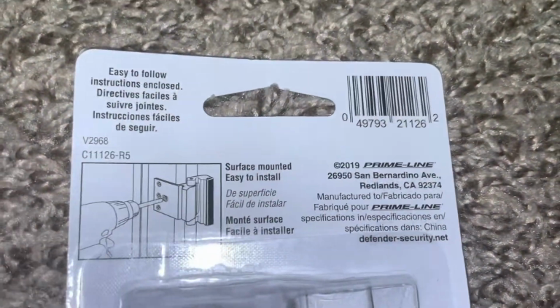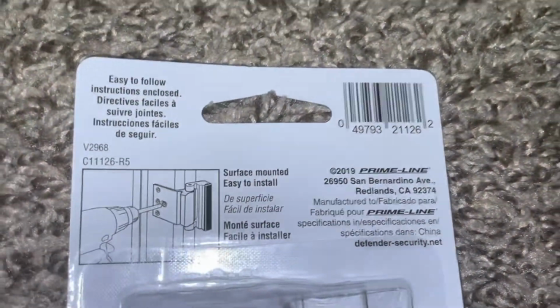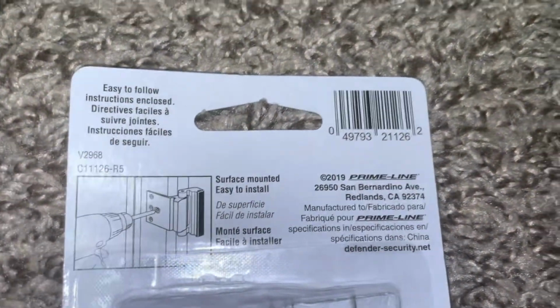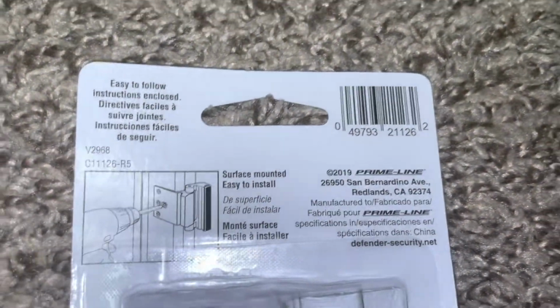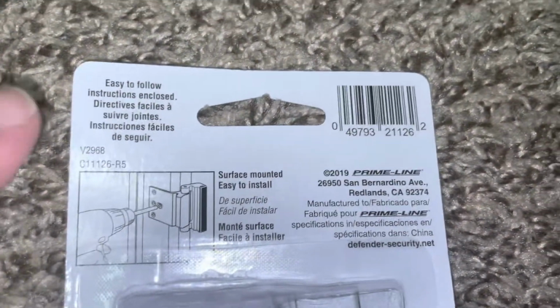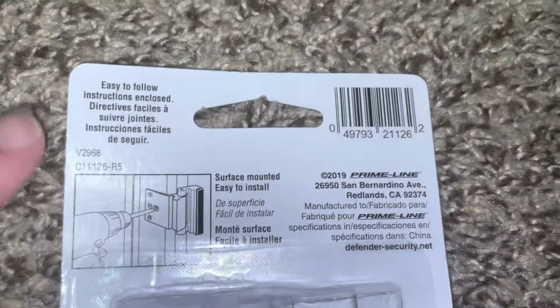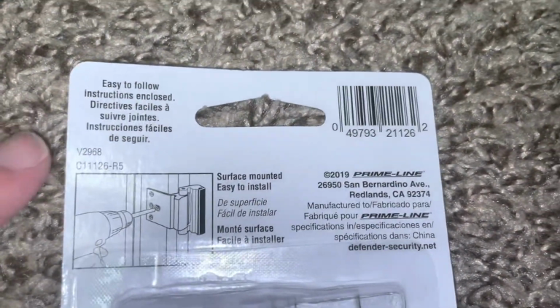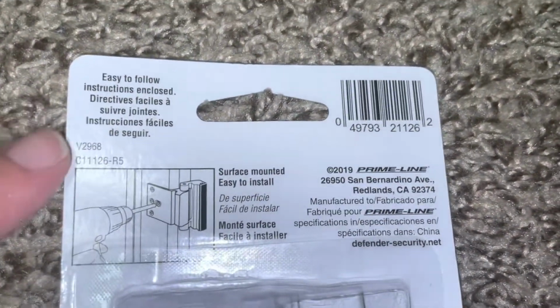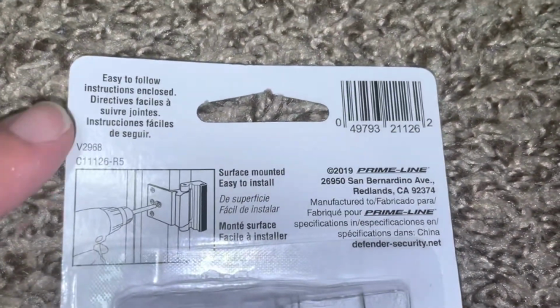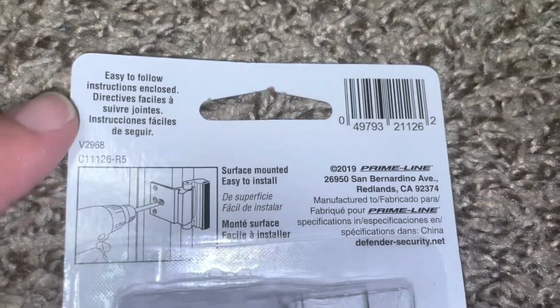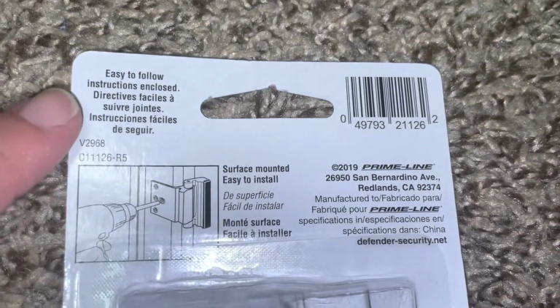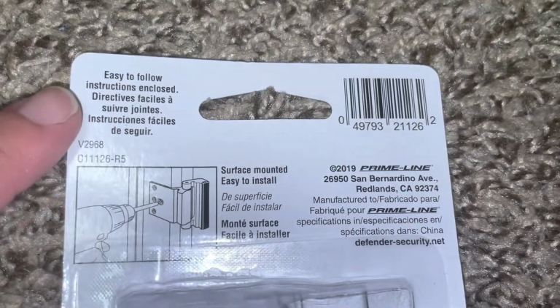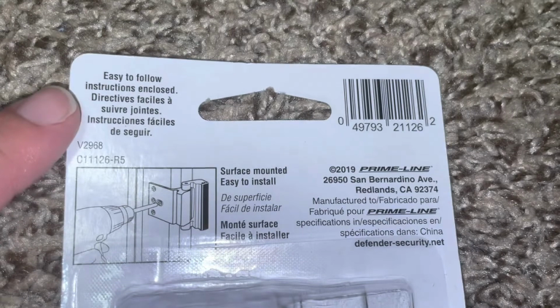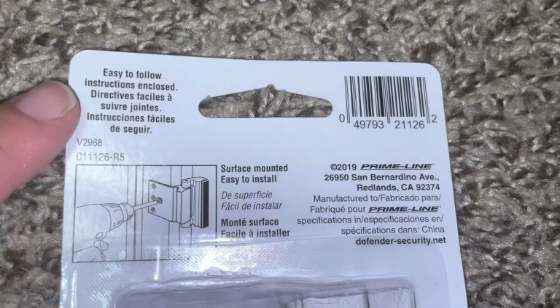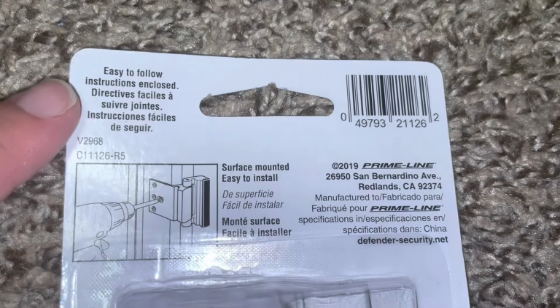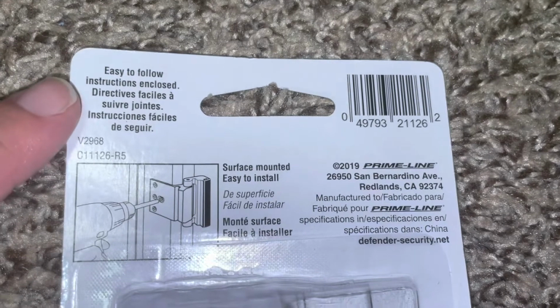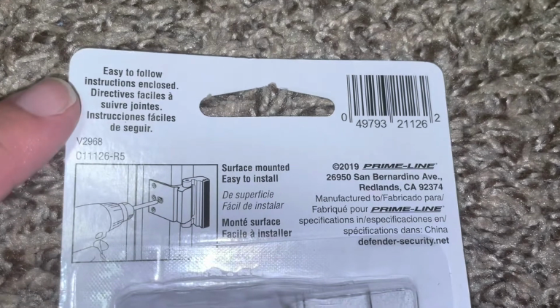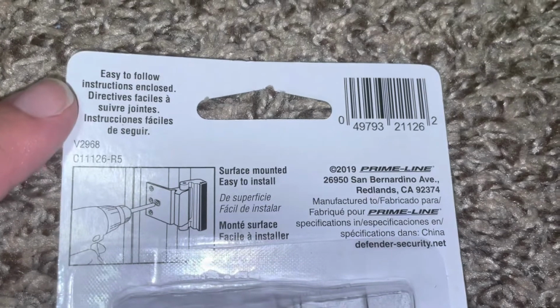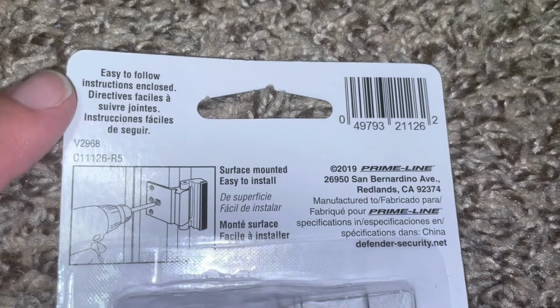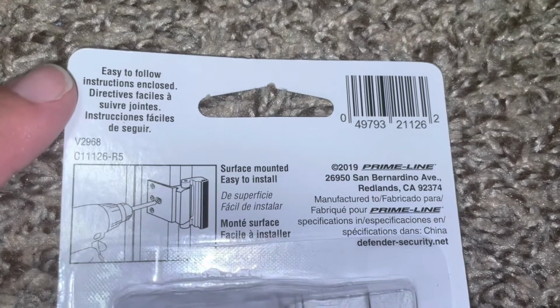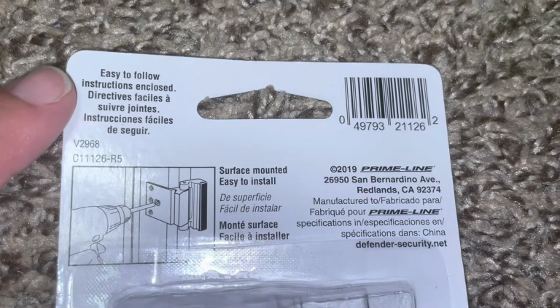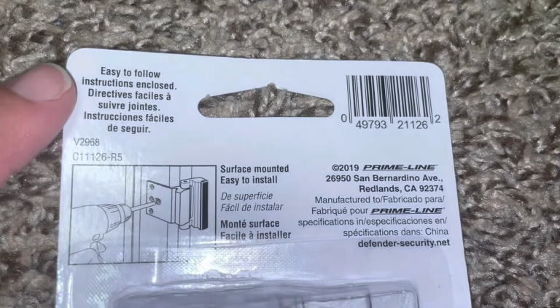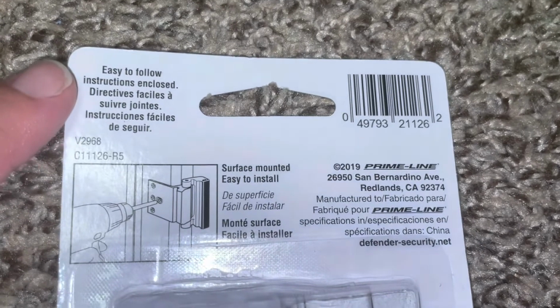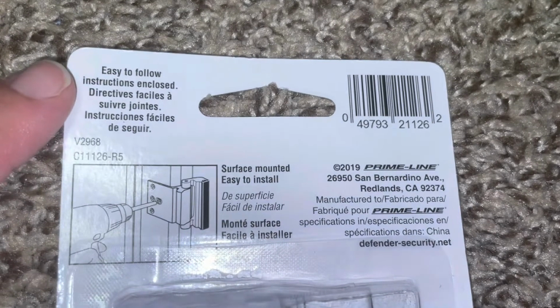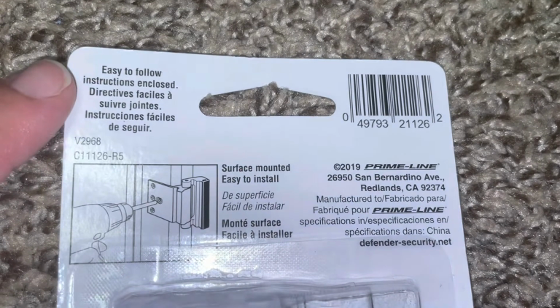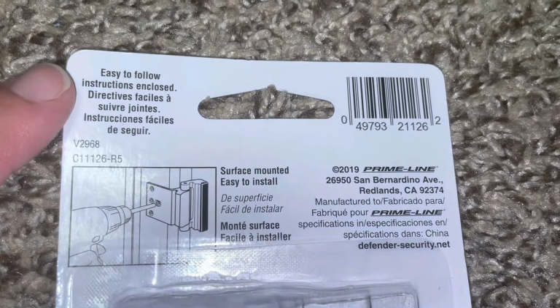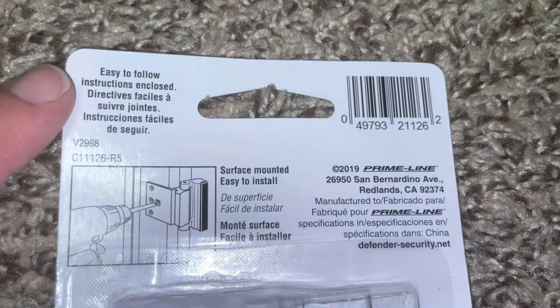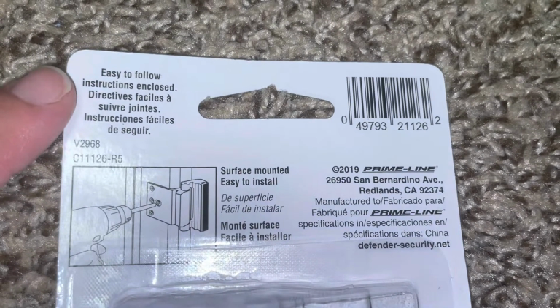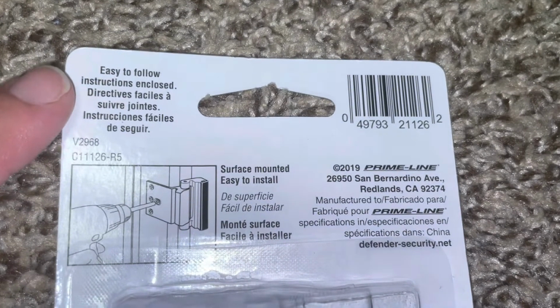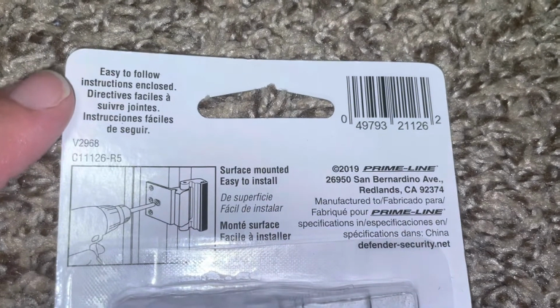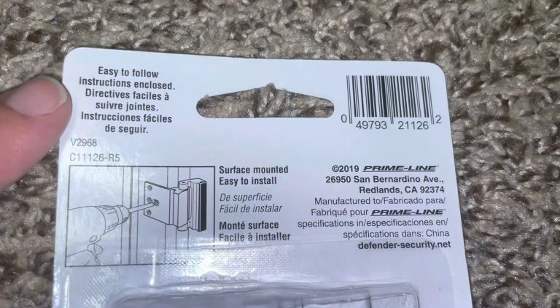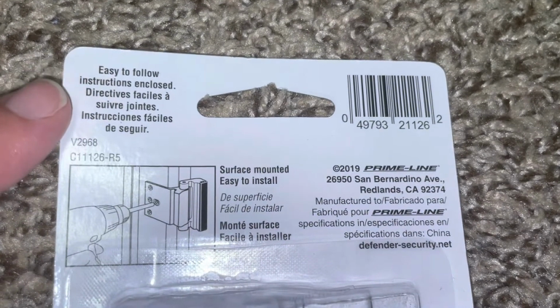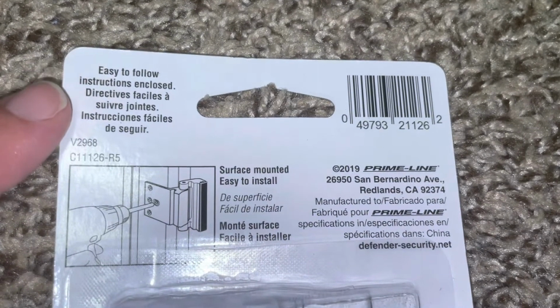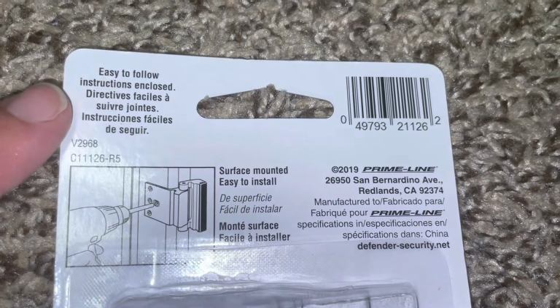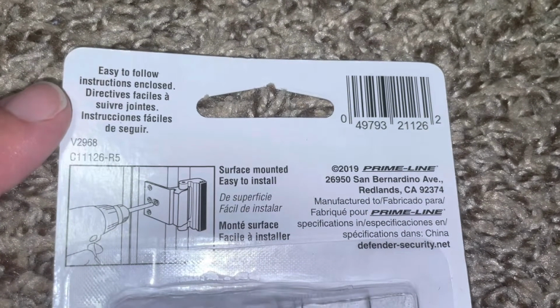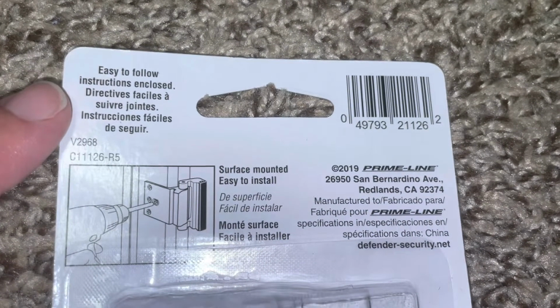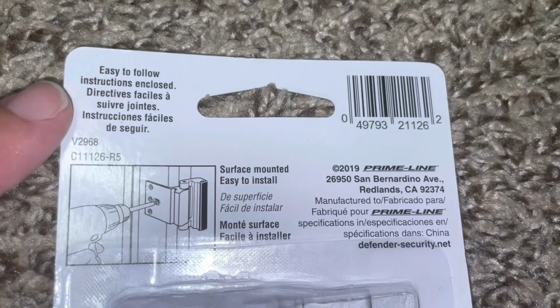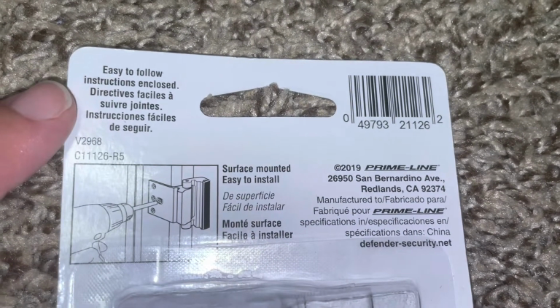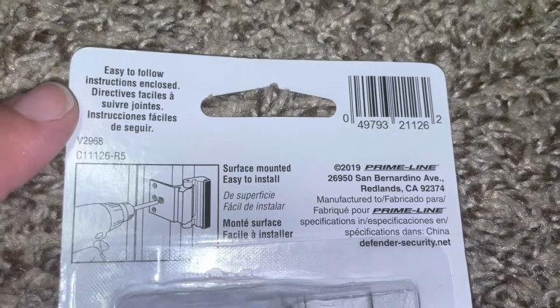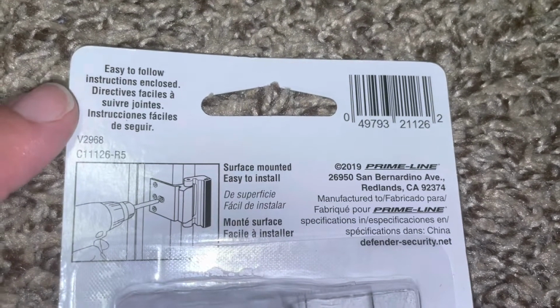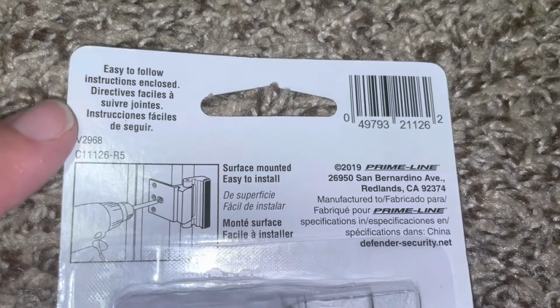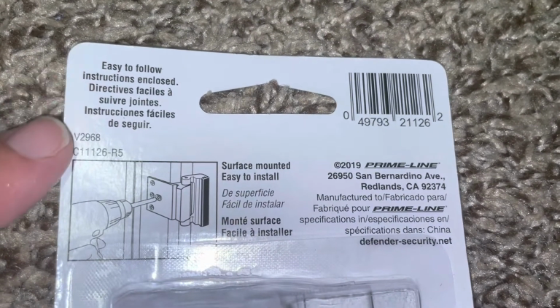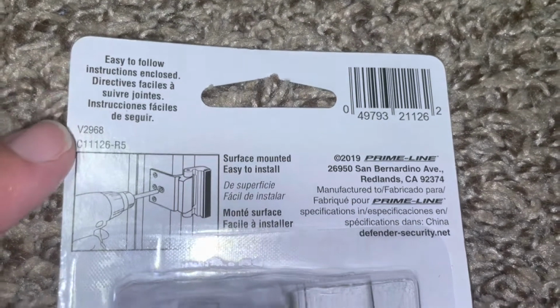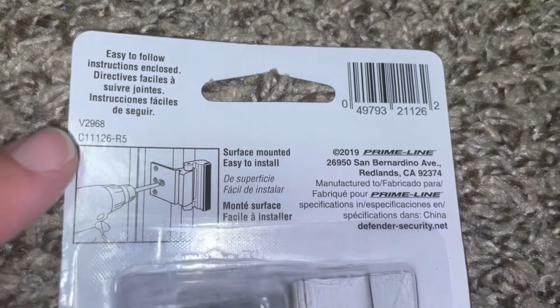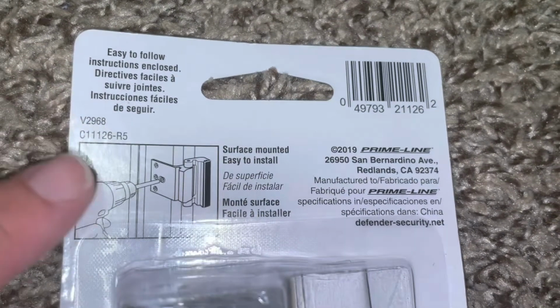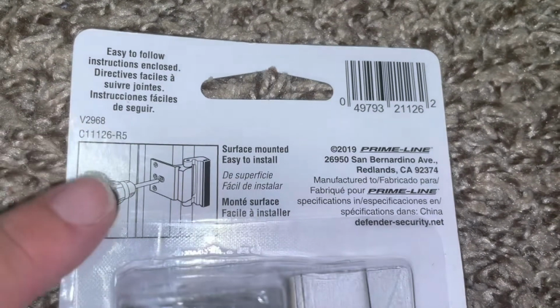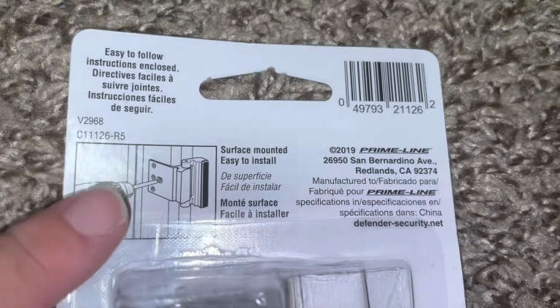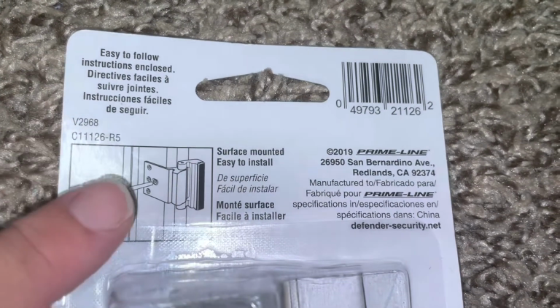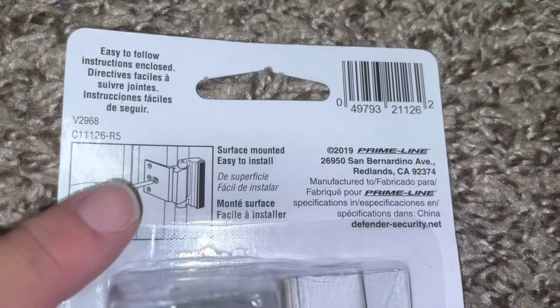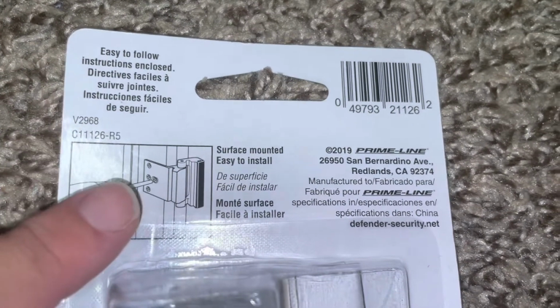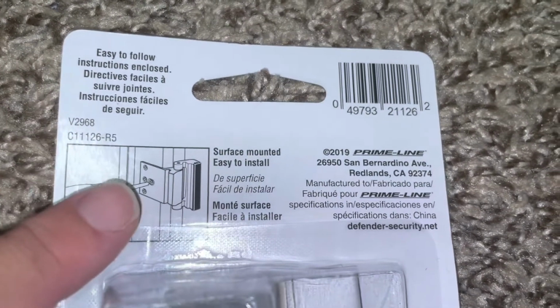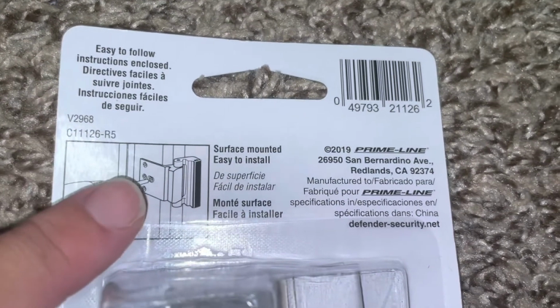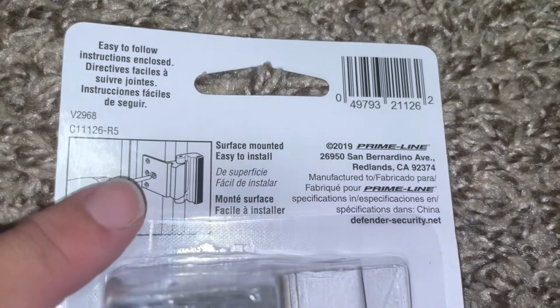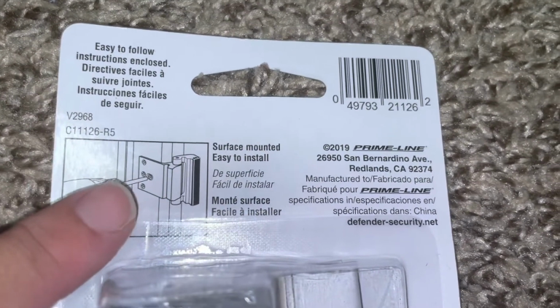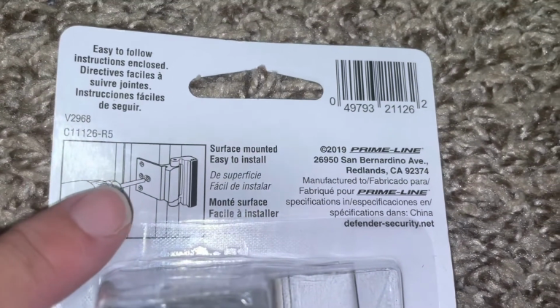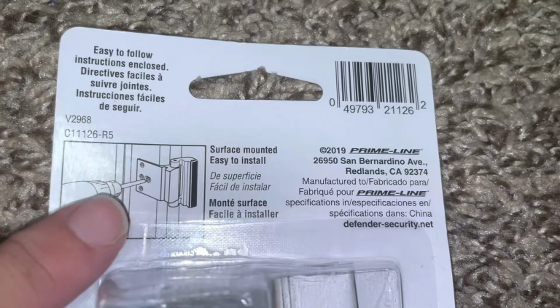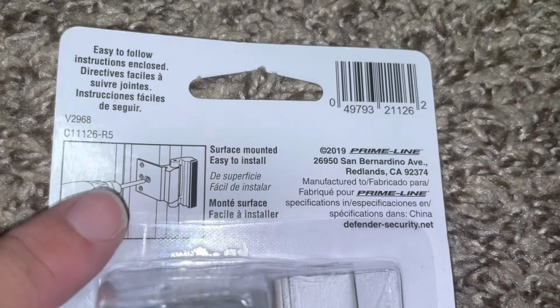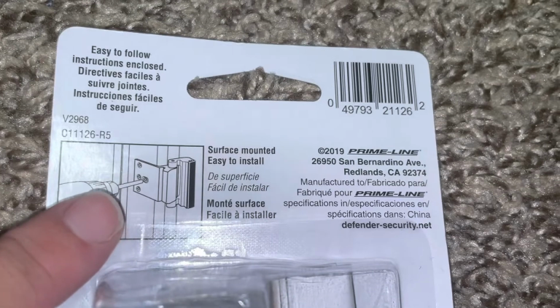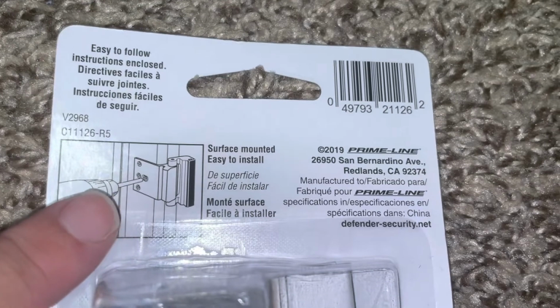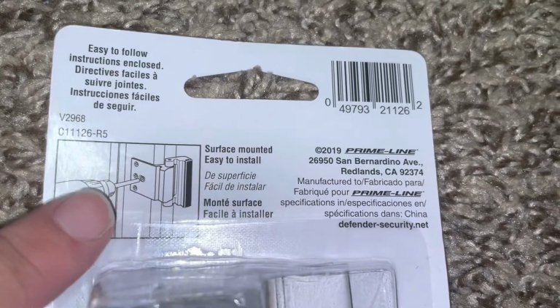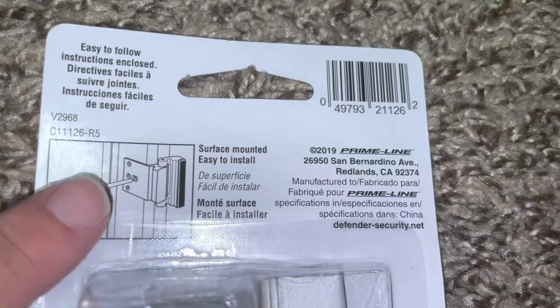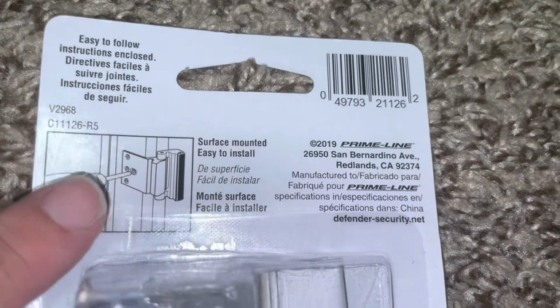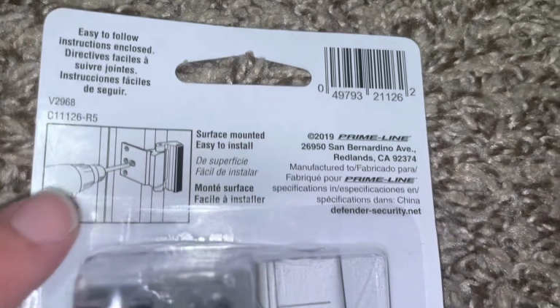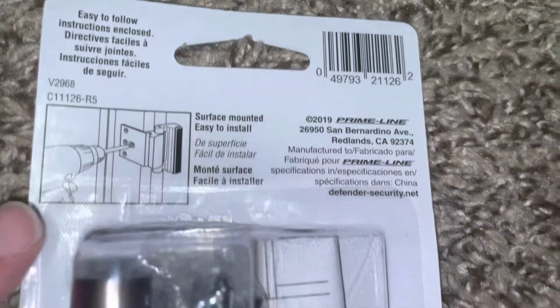The instructions on the back are pretty easy. It says easy to follow instructions, and it's surface mounted, easy to install.